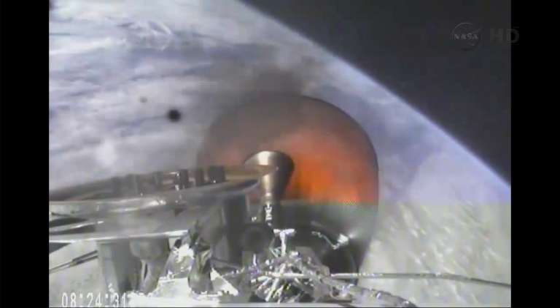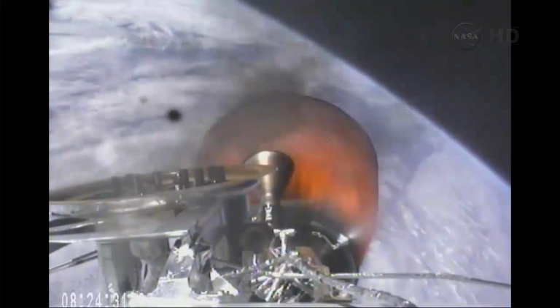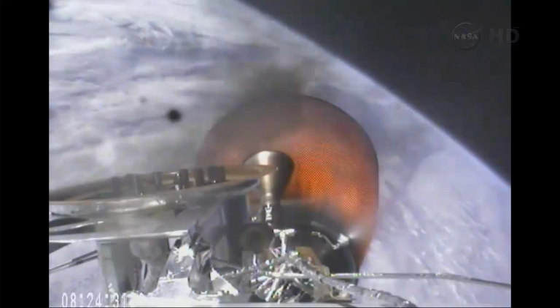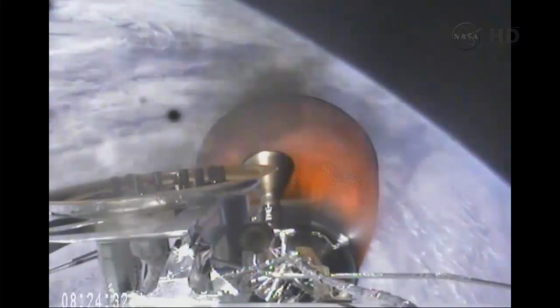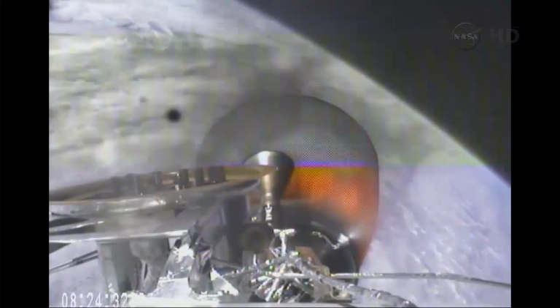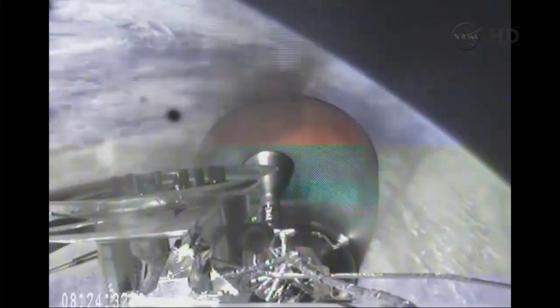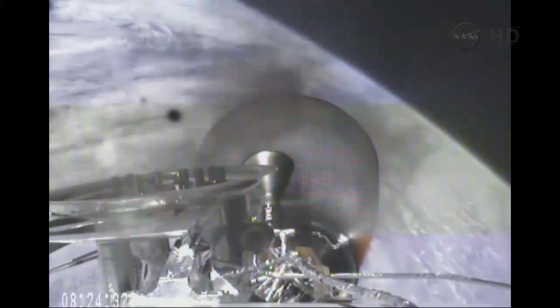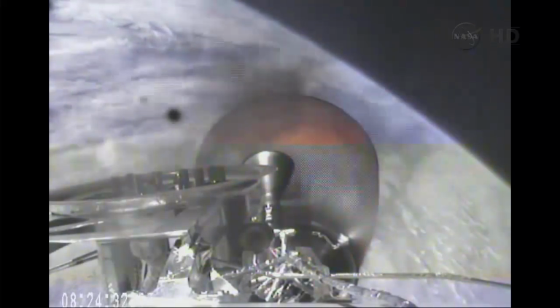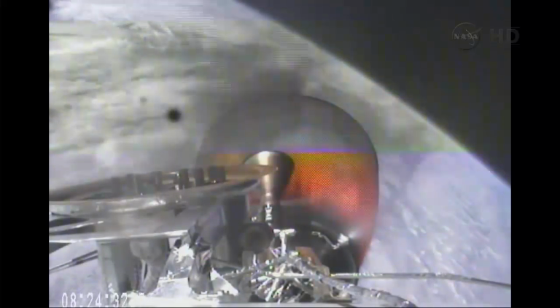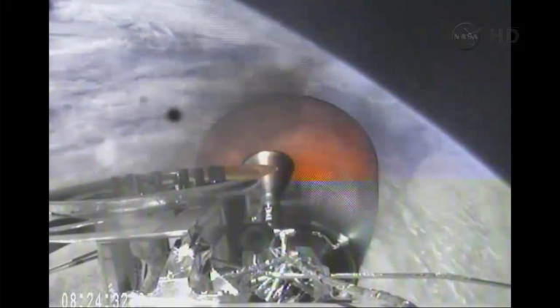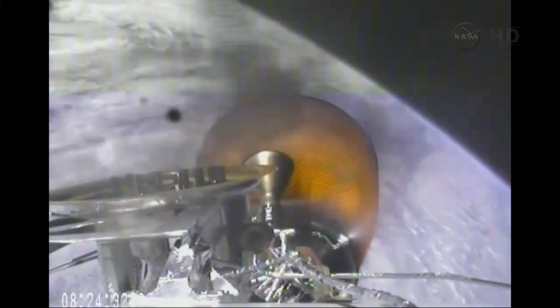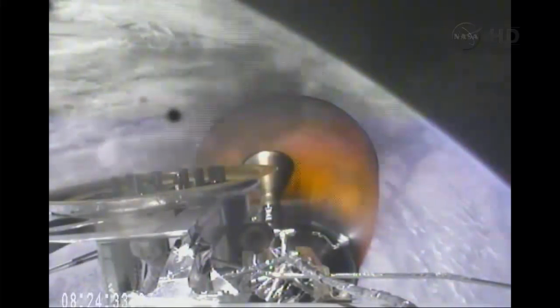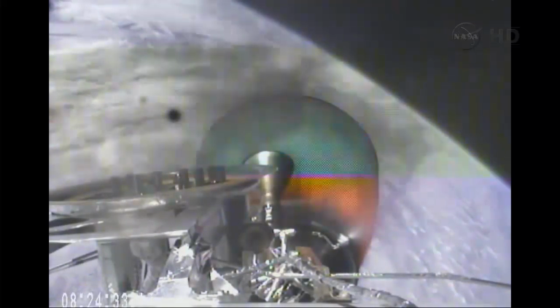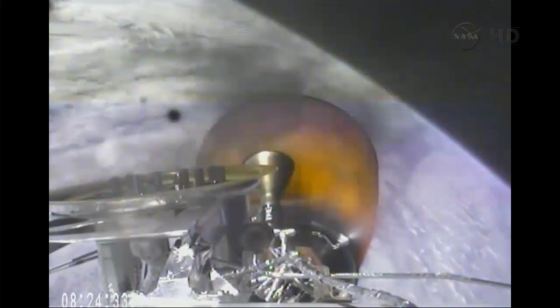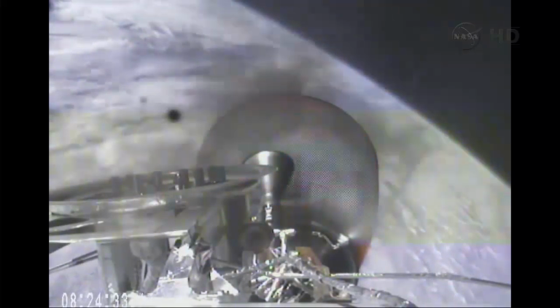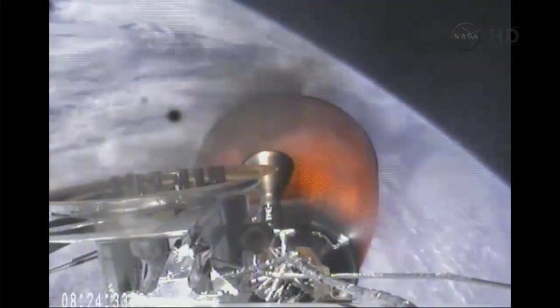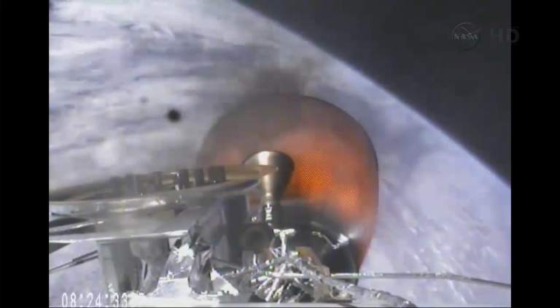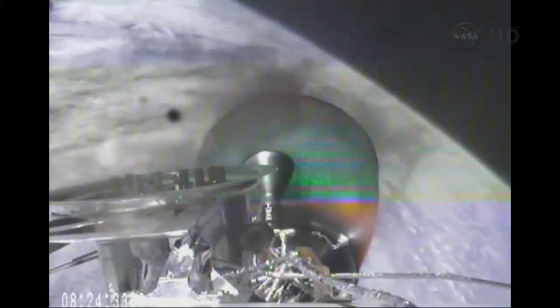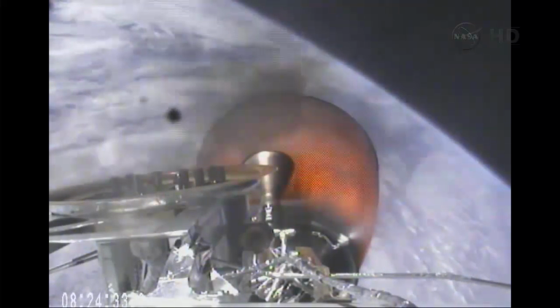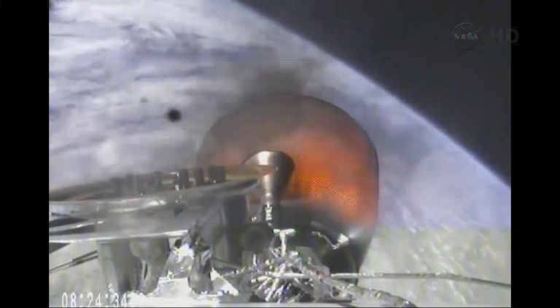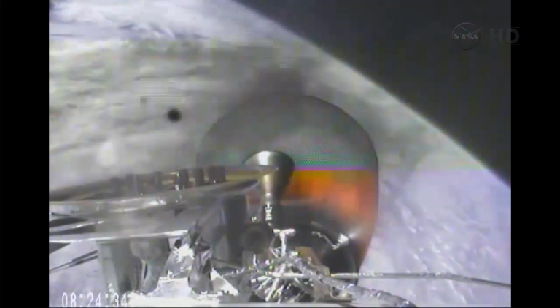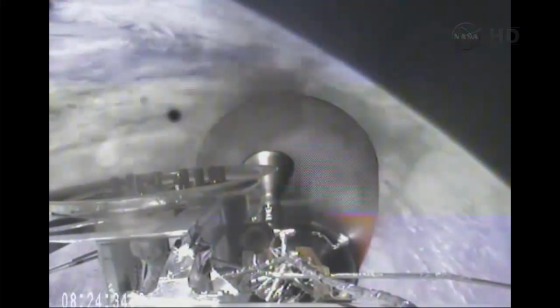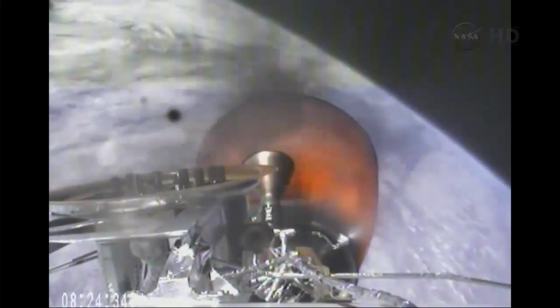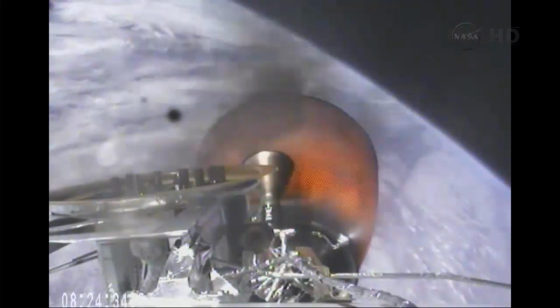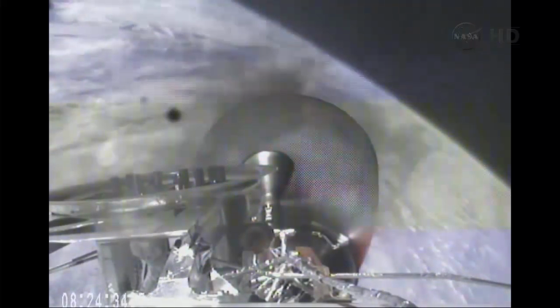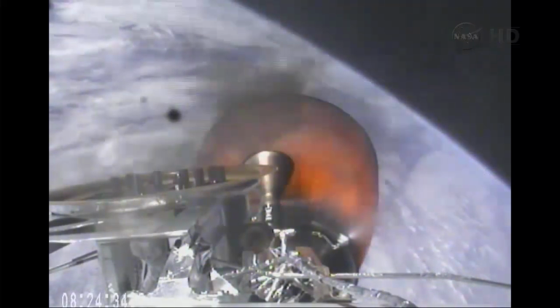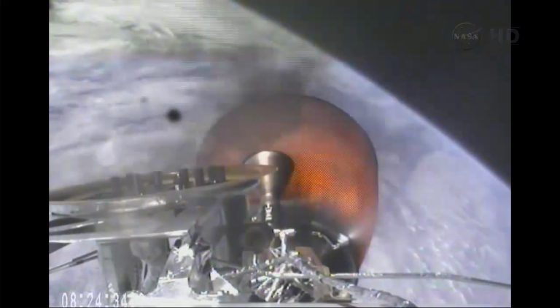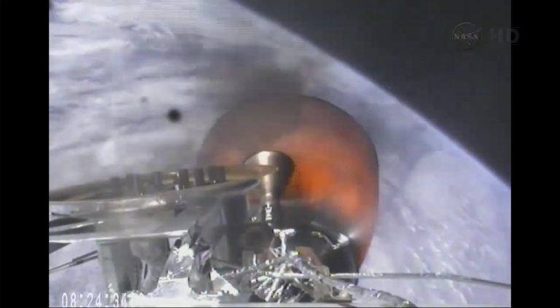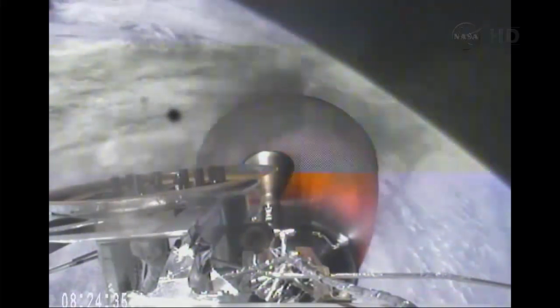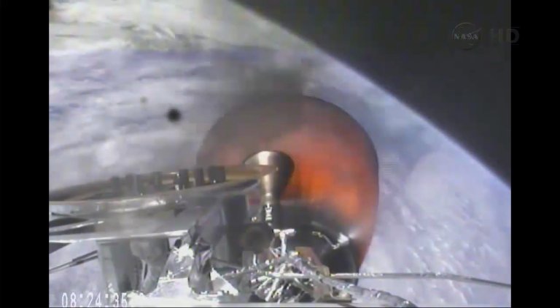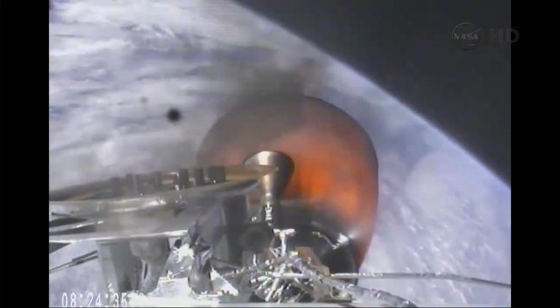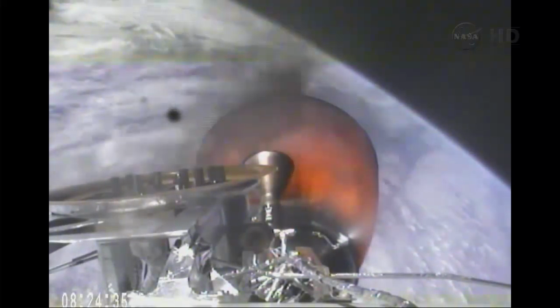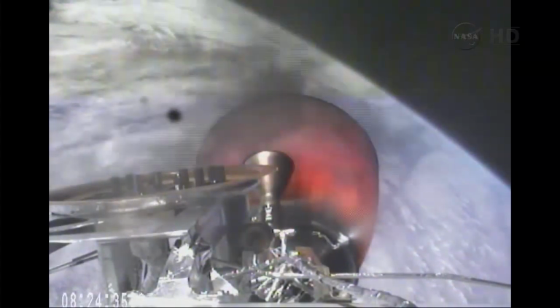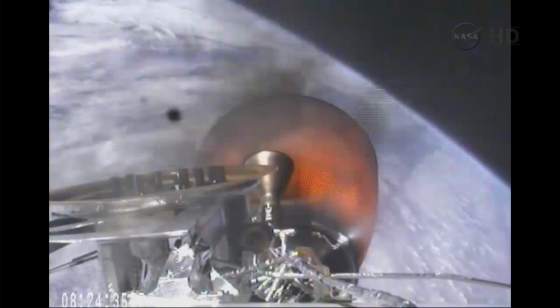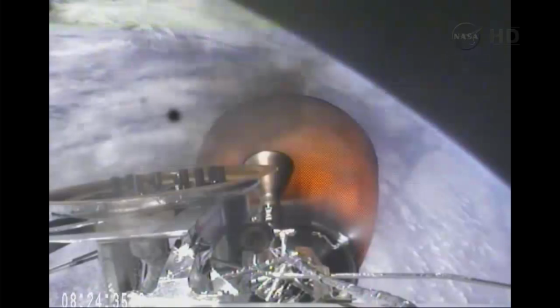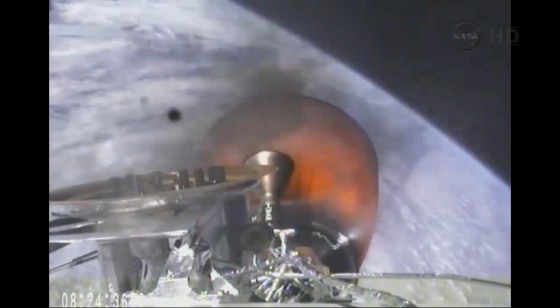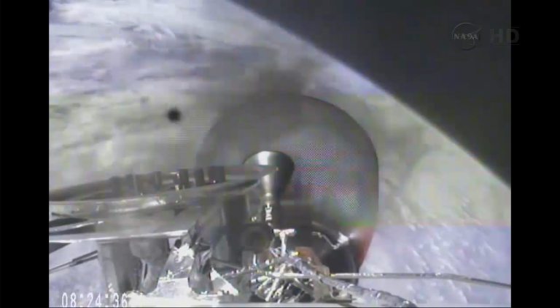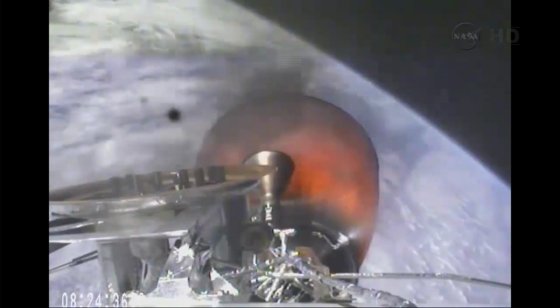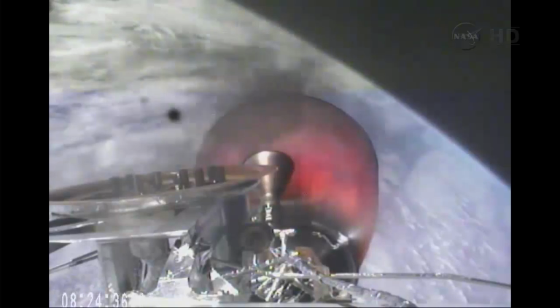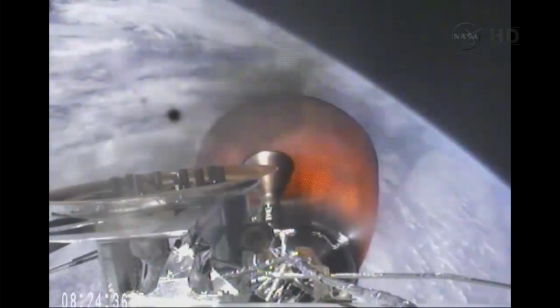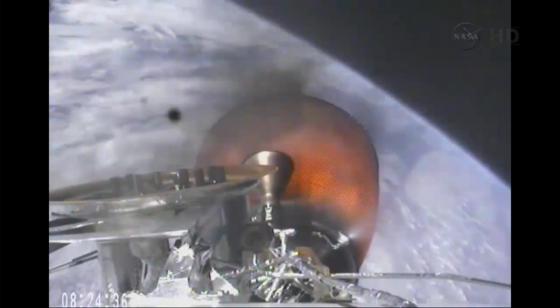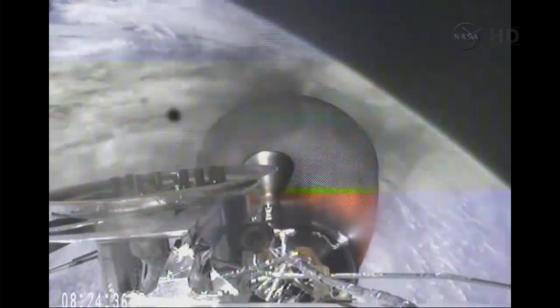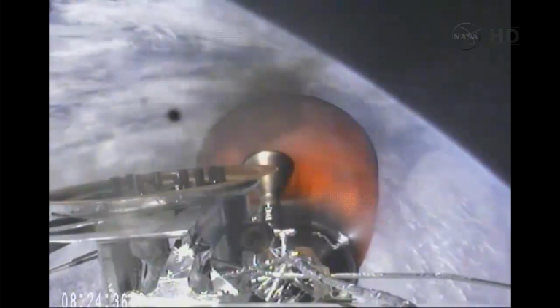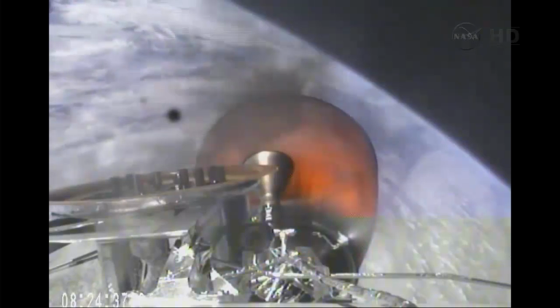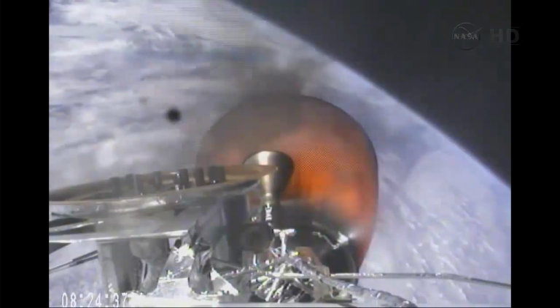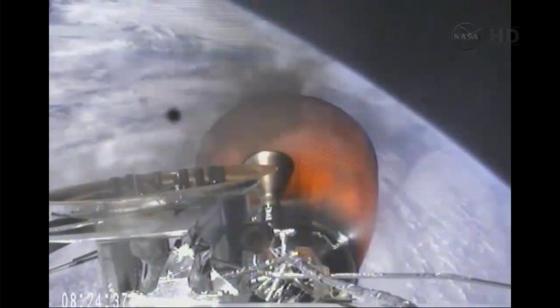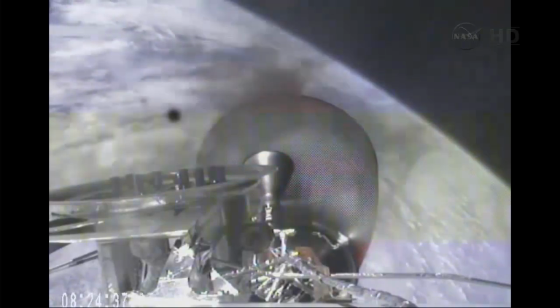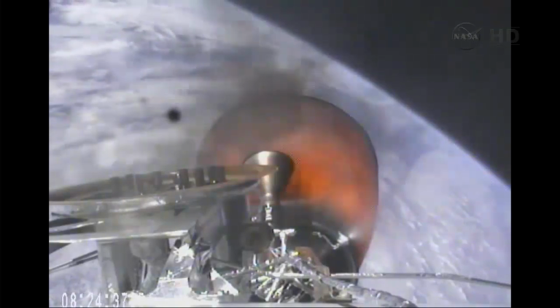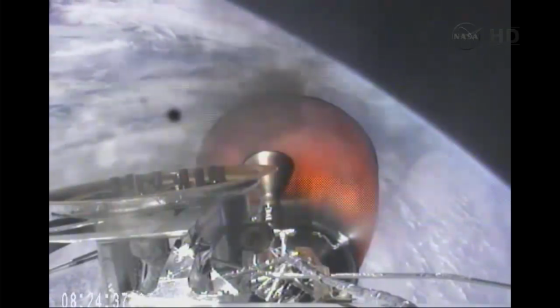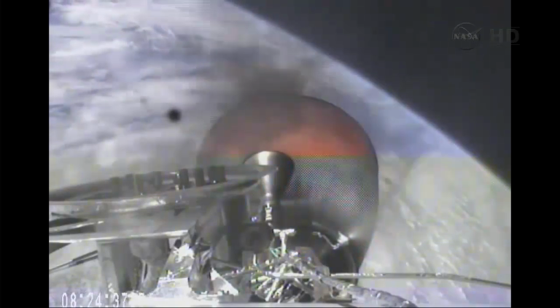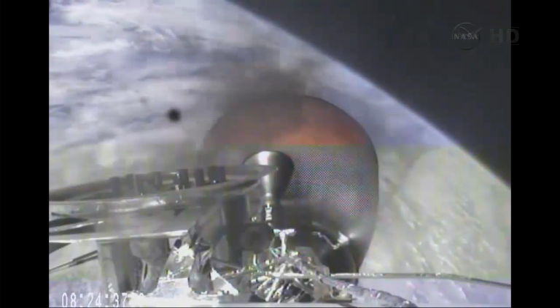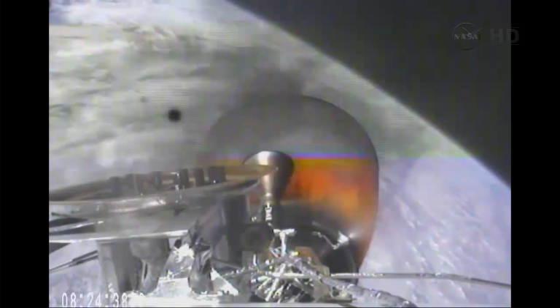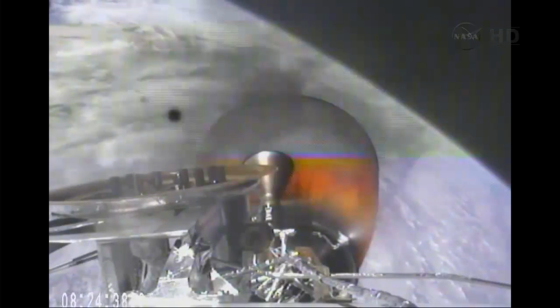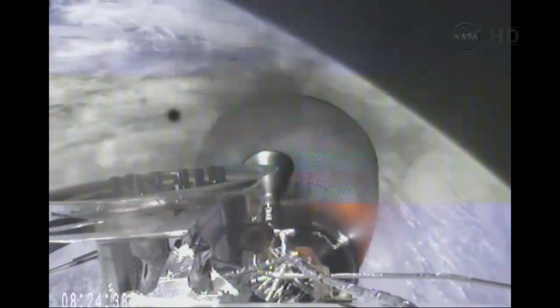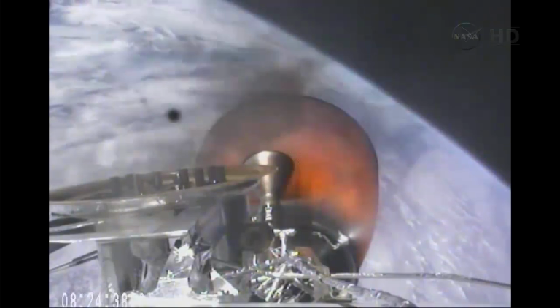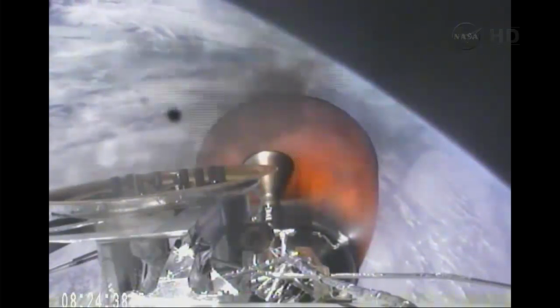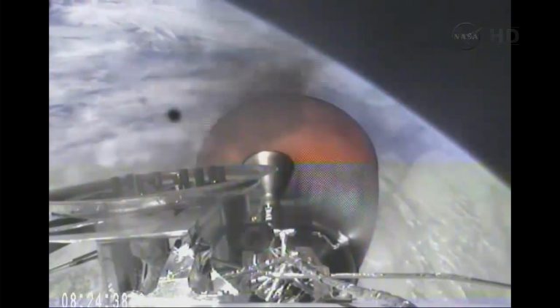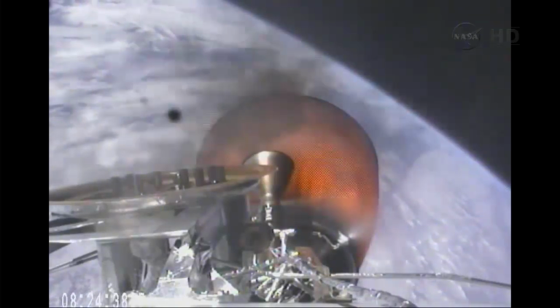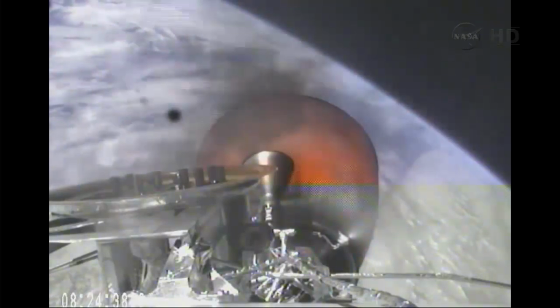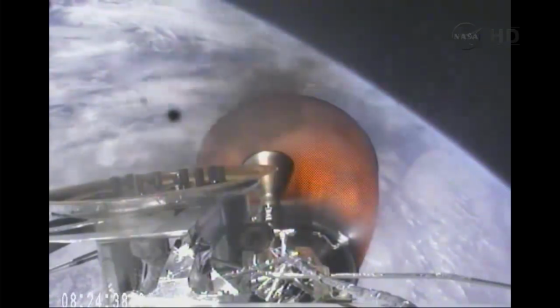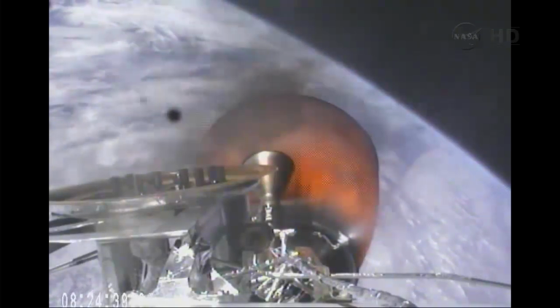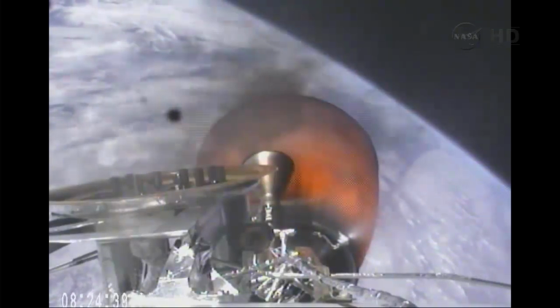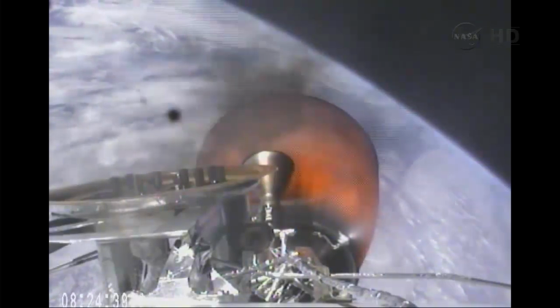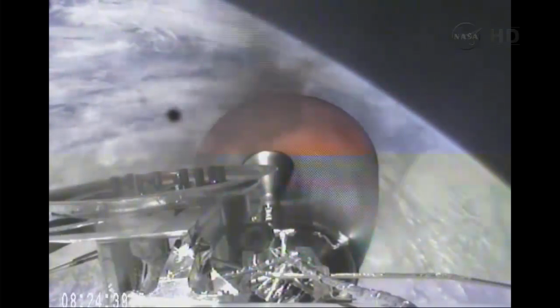Propulsion systems look good. Power systems look nominal and we have a good telemetry lock on stage two.